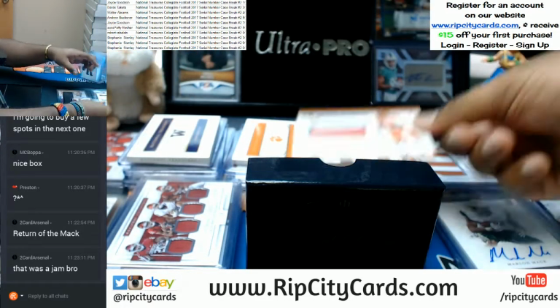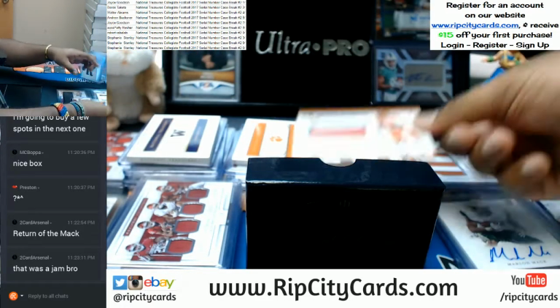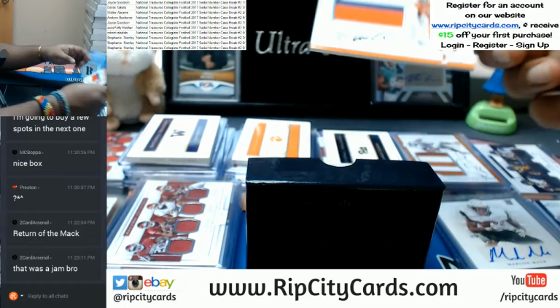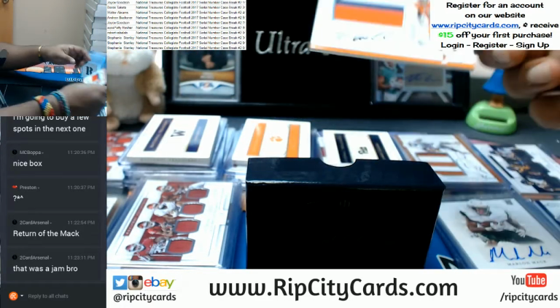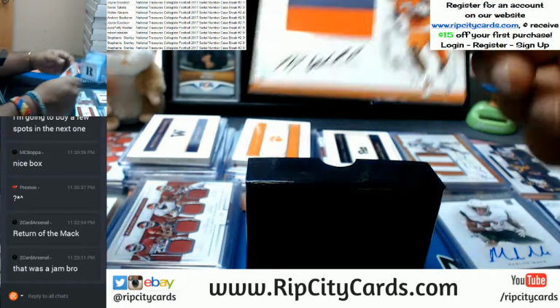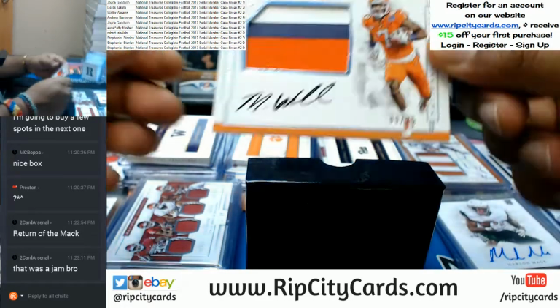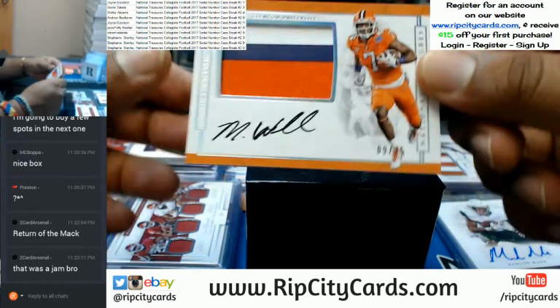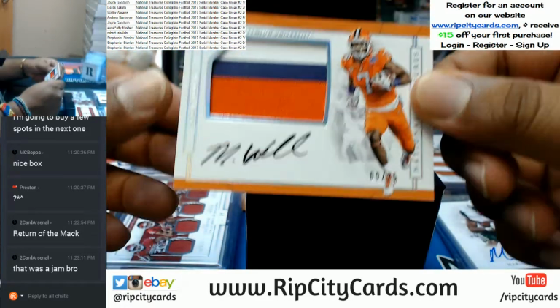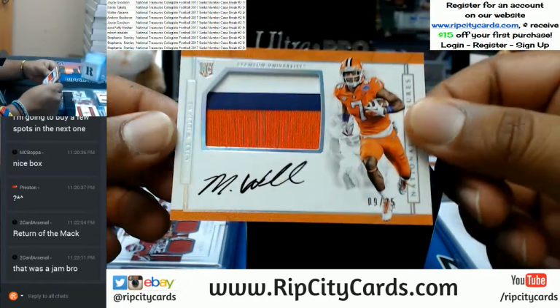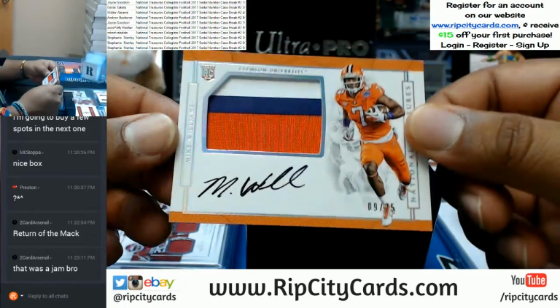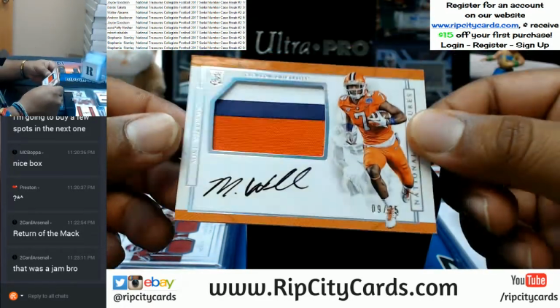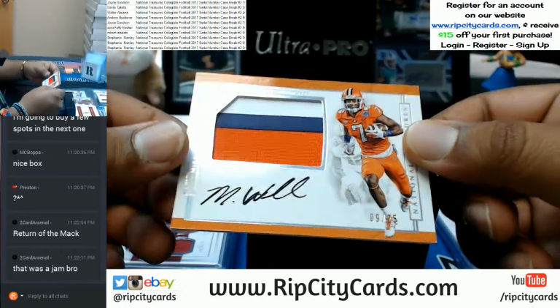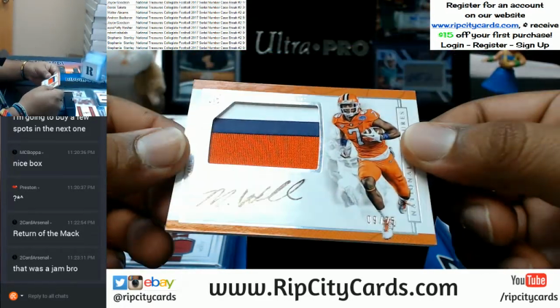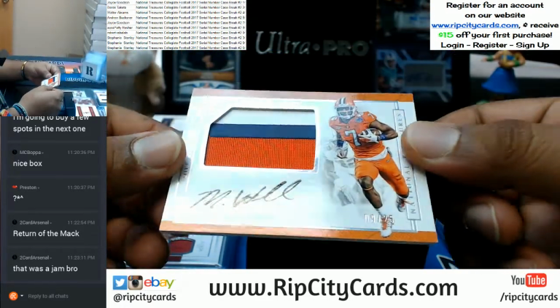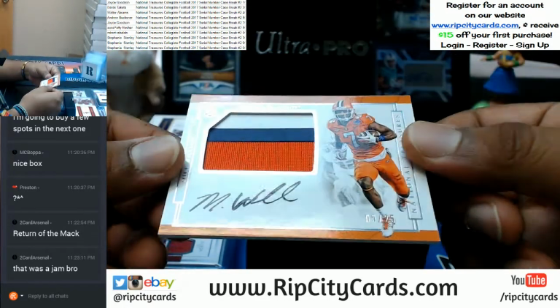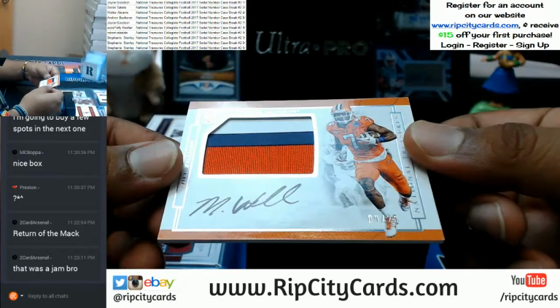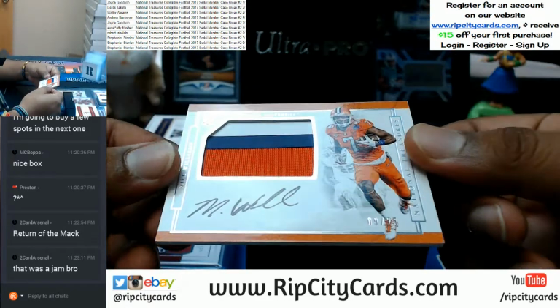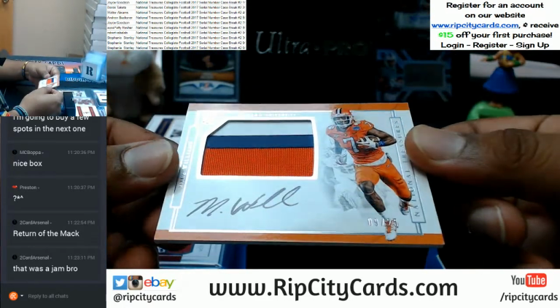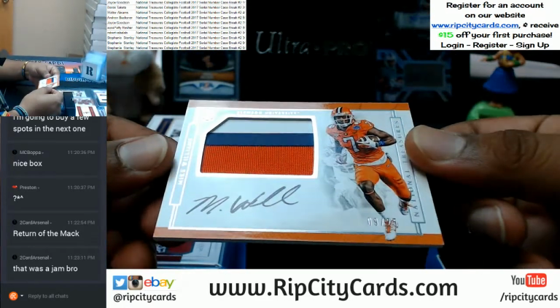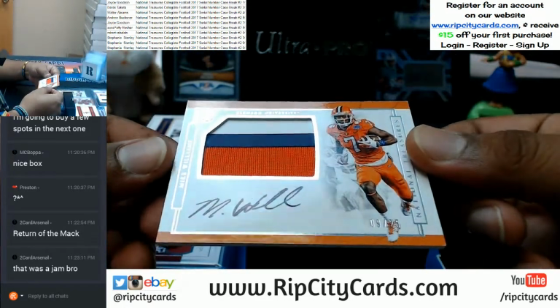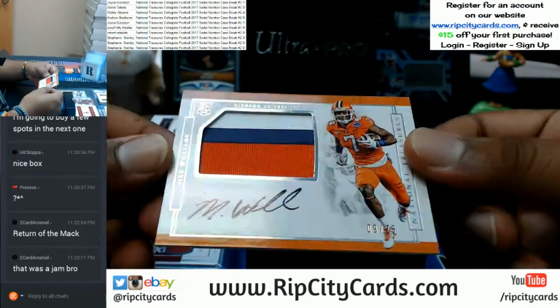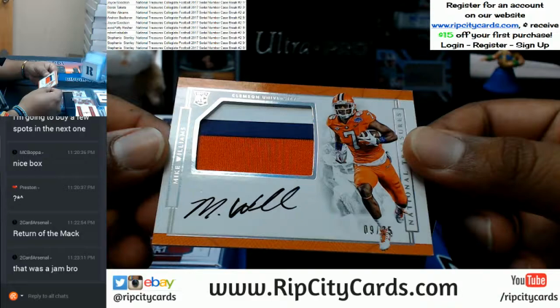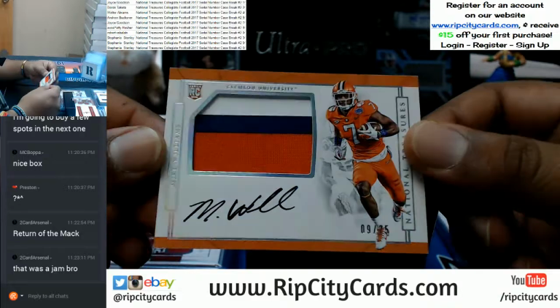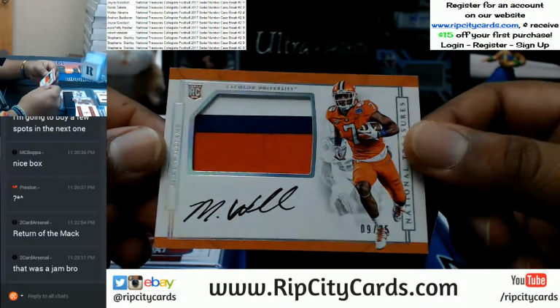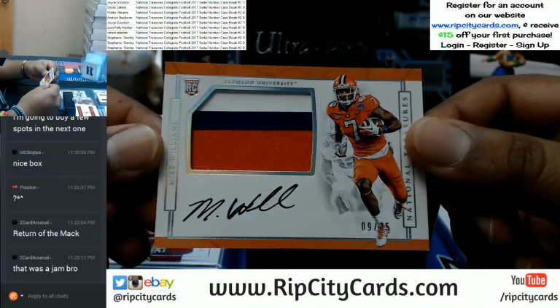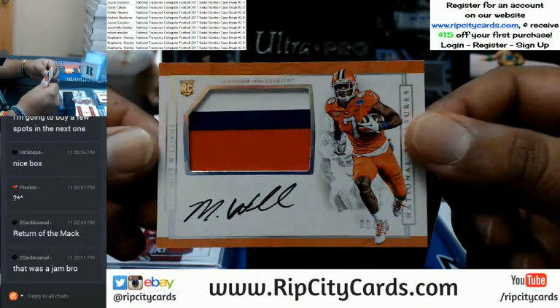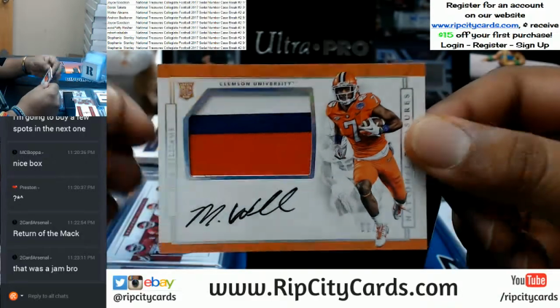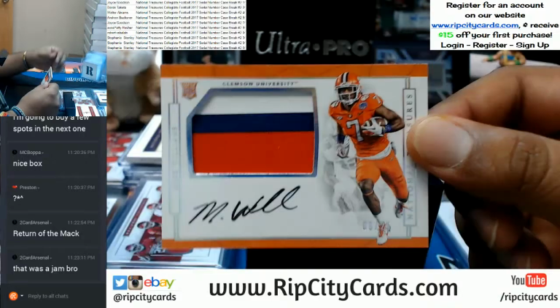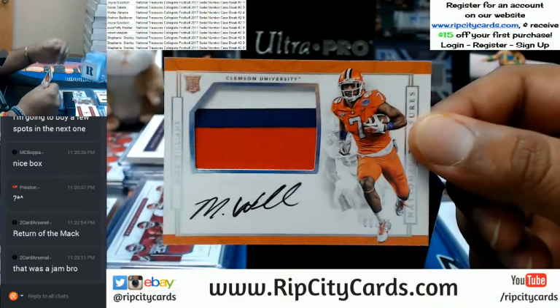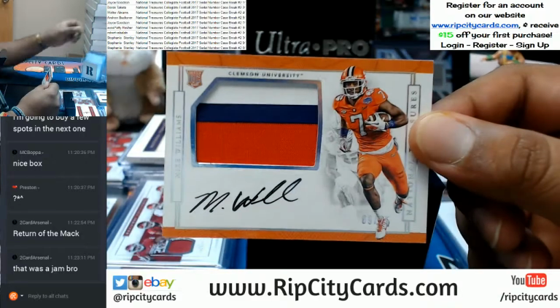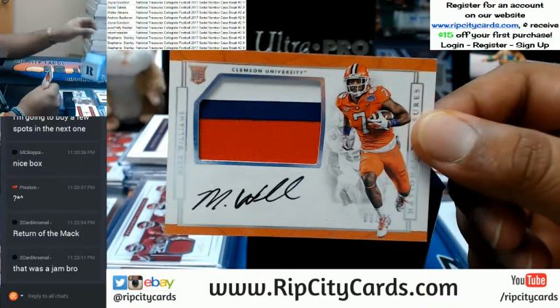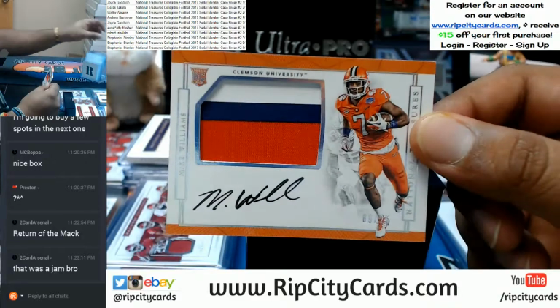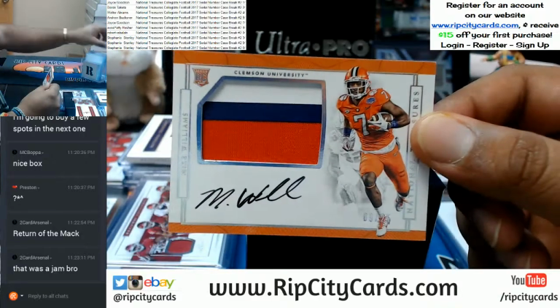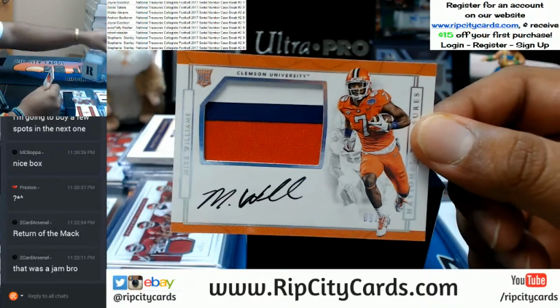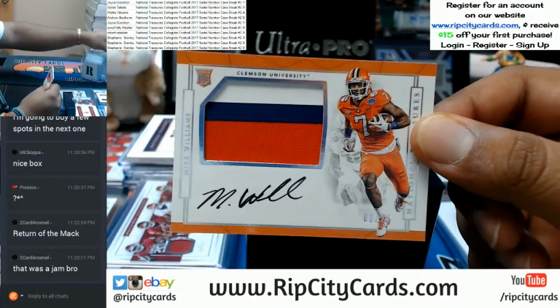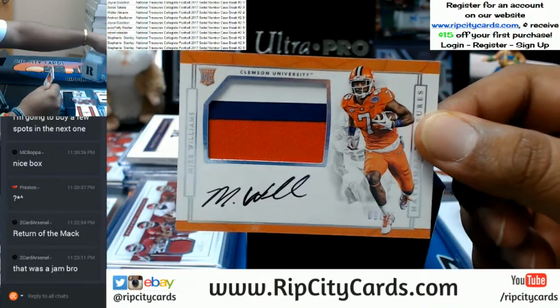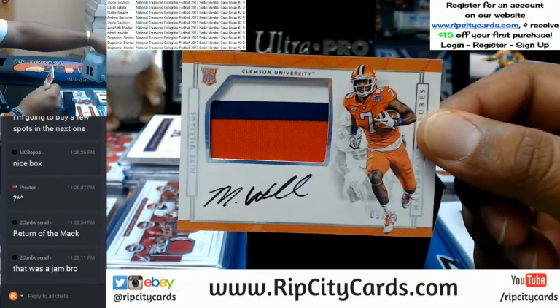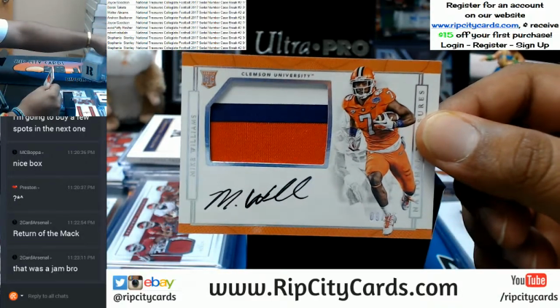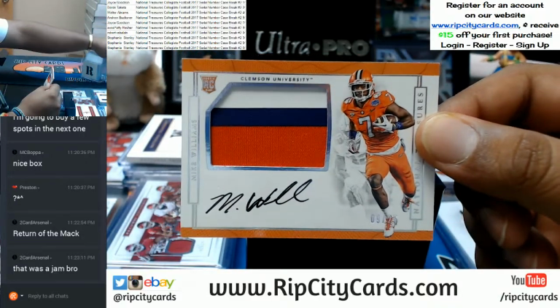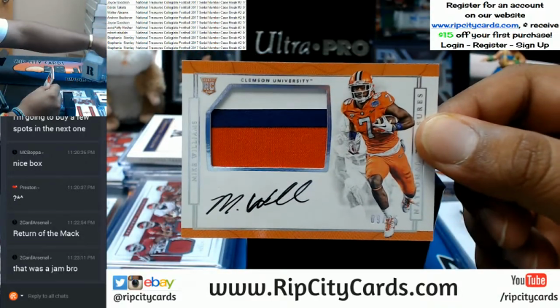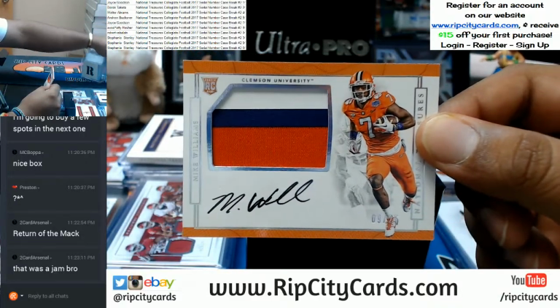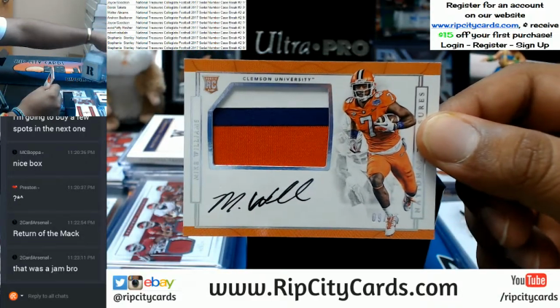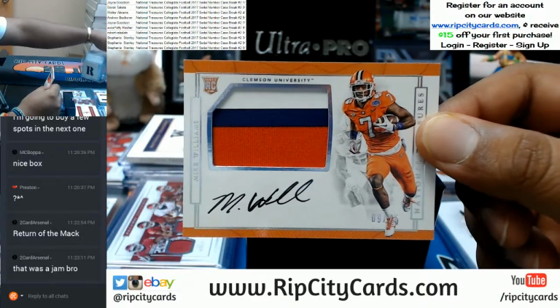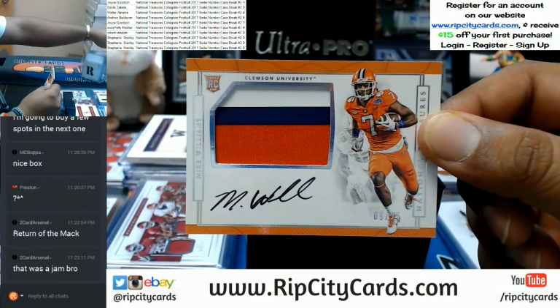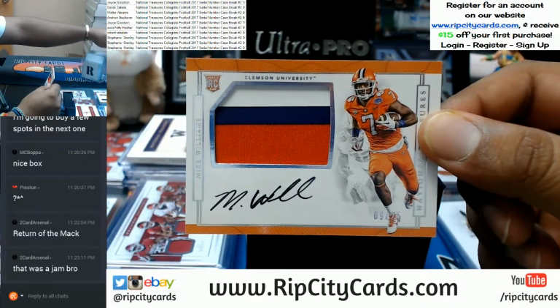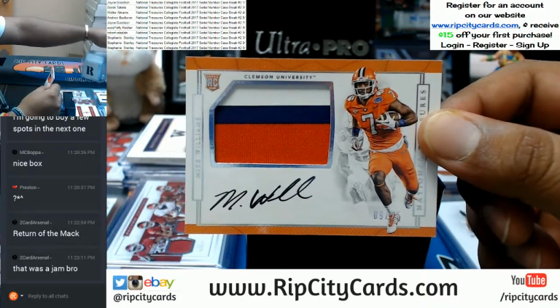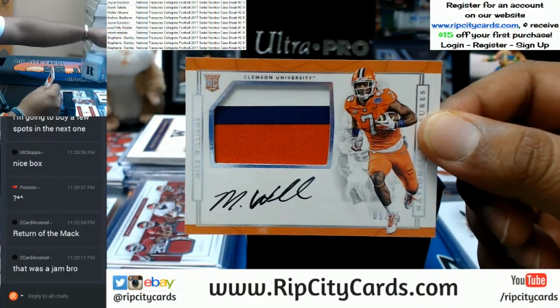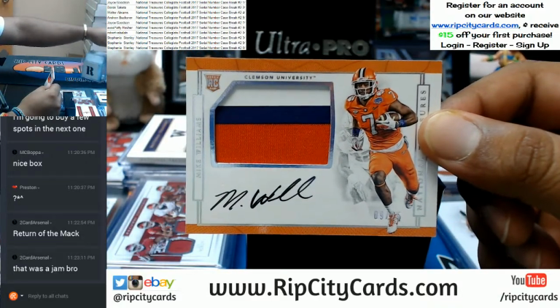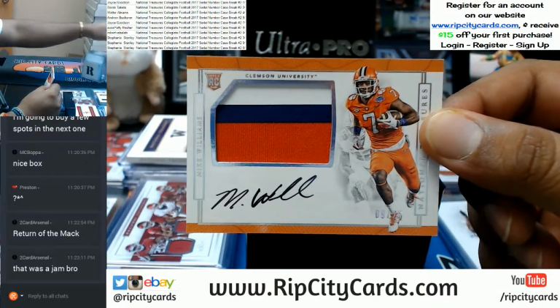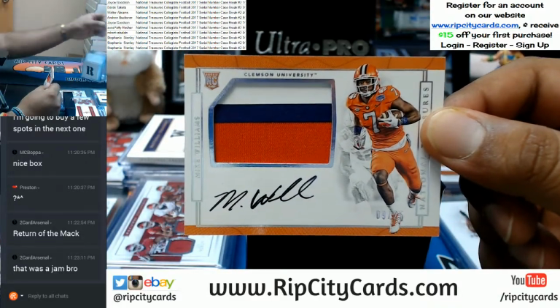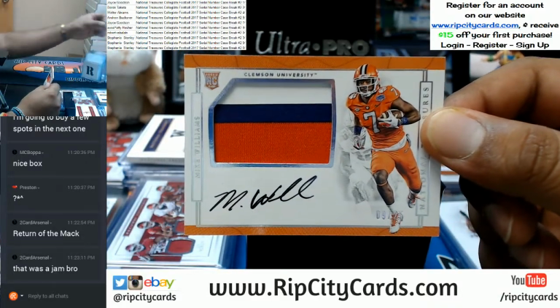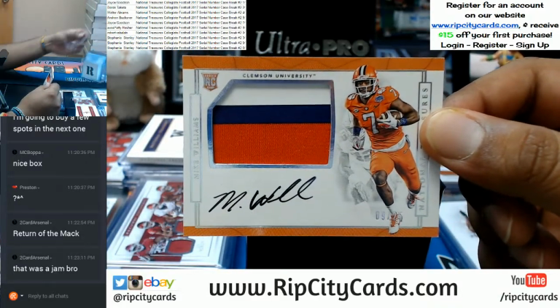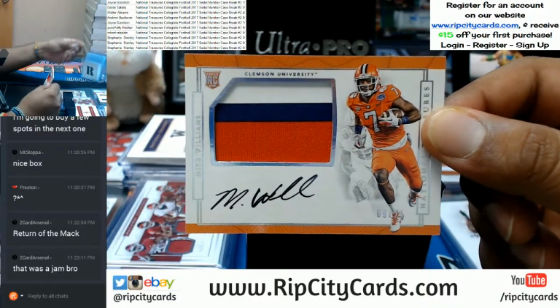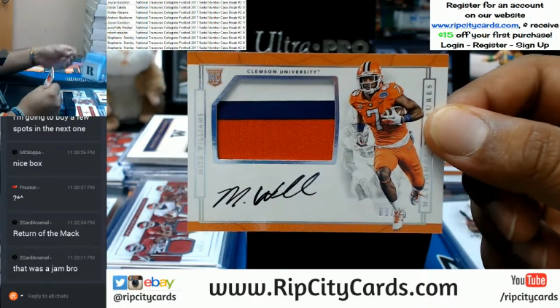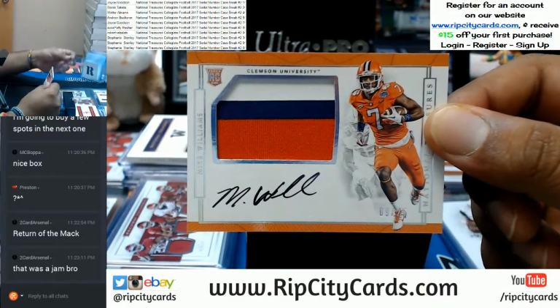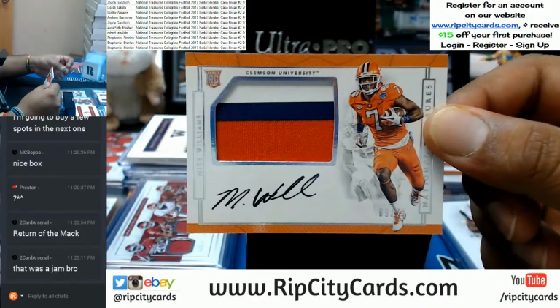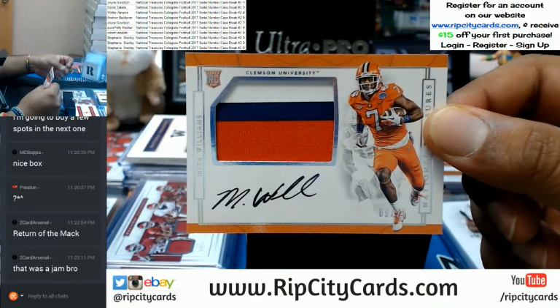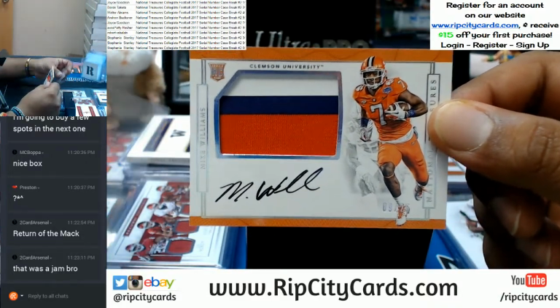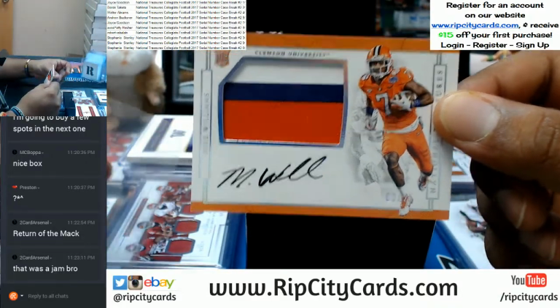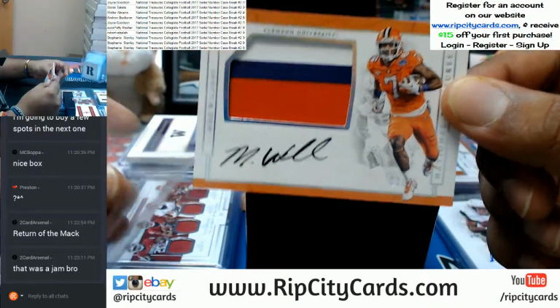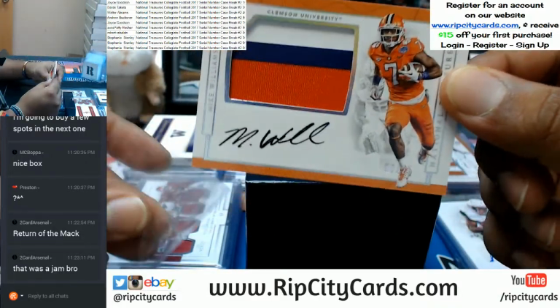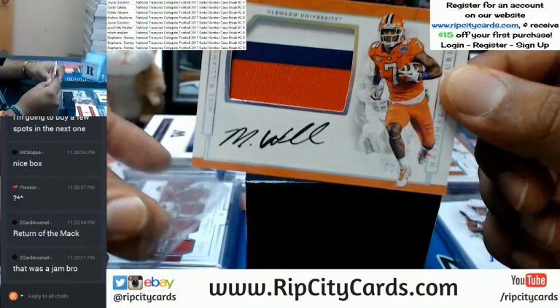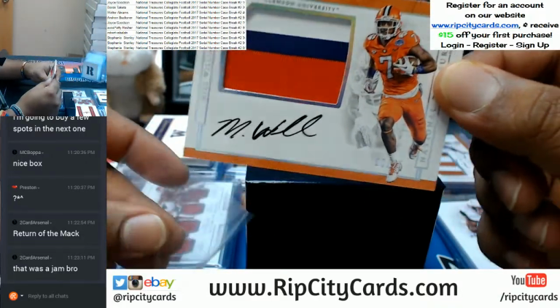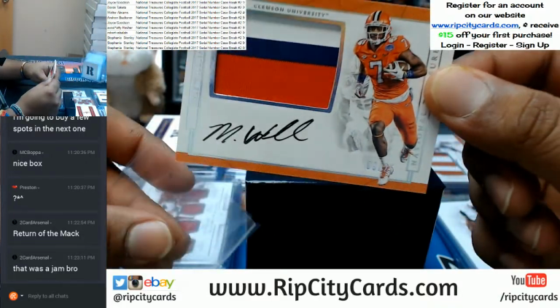What do we have here? To the nine spot — Mike Williams with the on-card auto and the three-color patch.